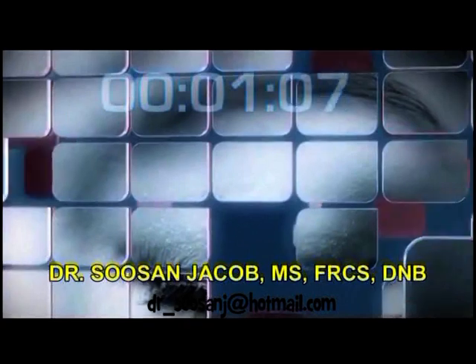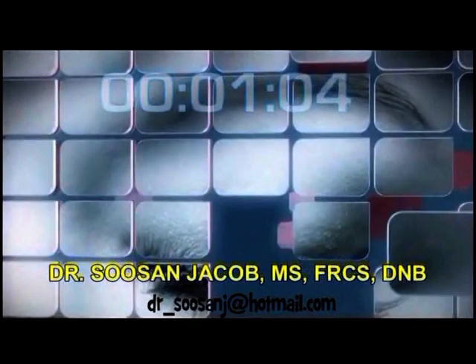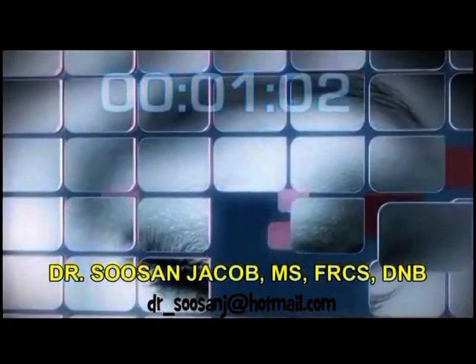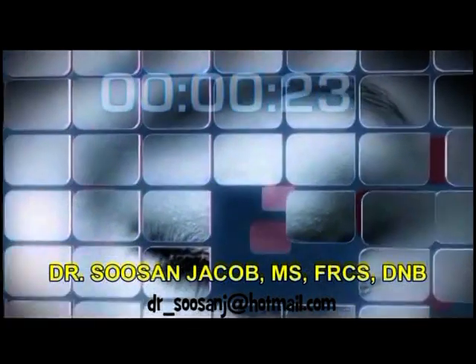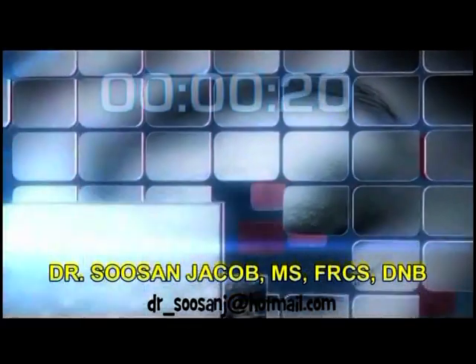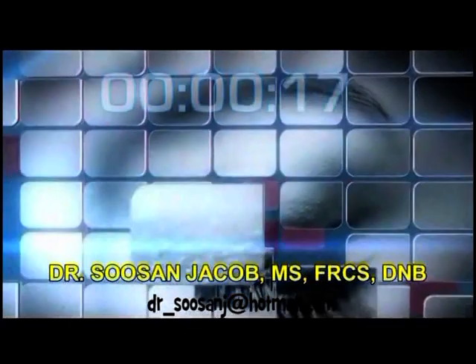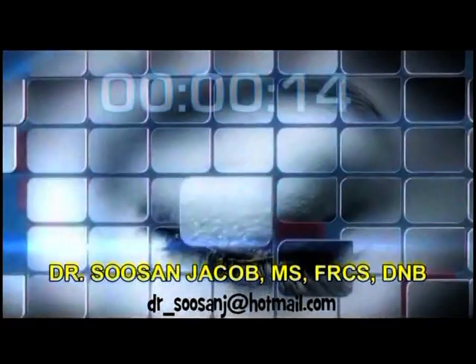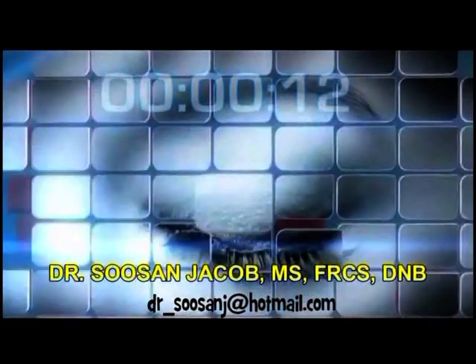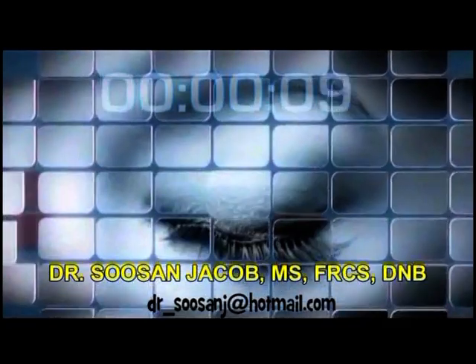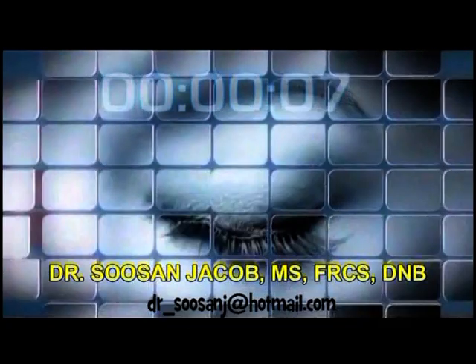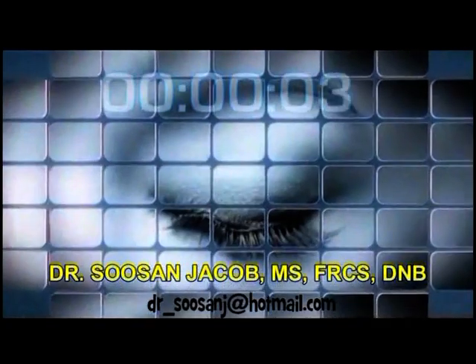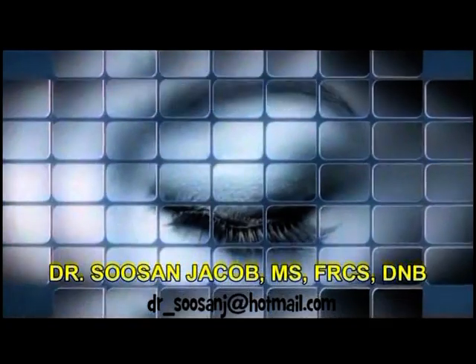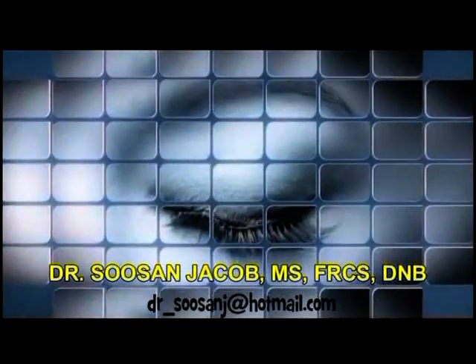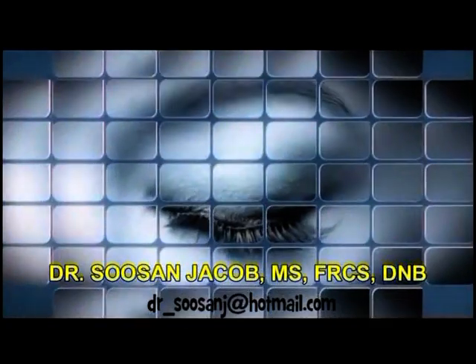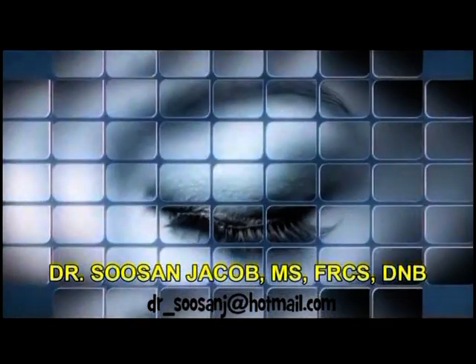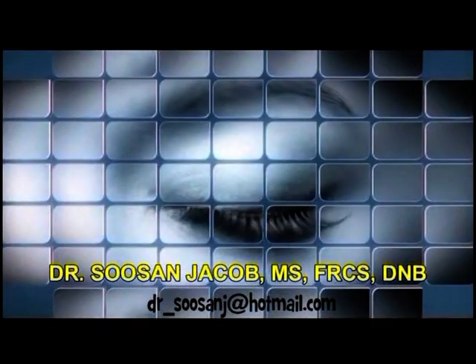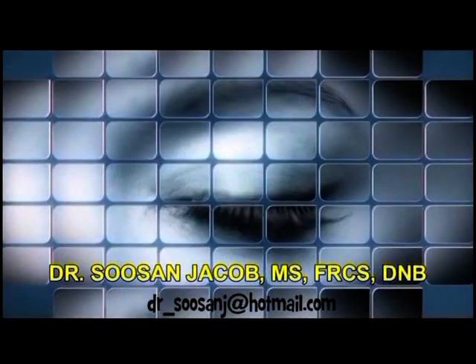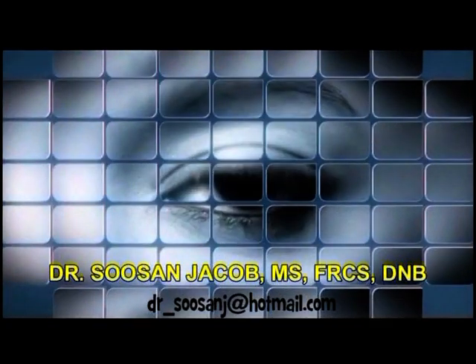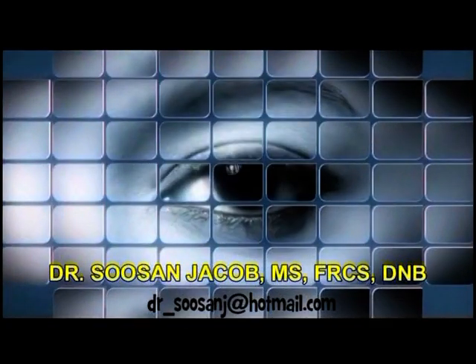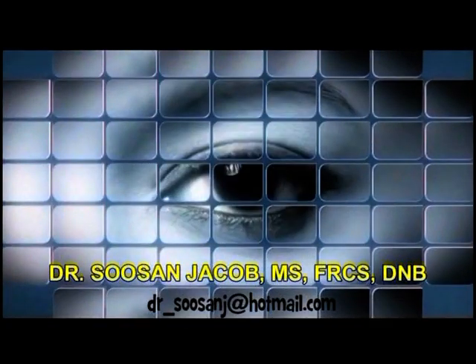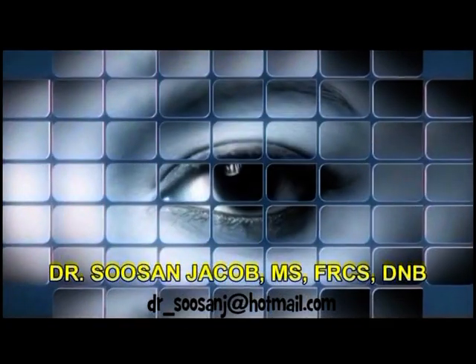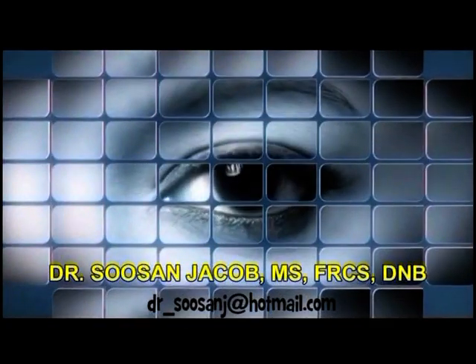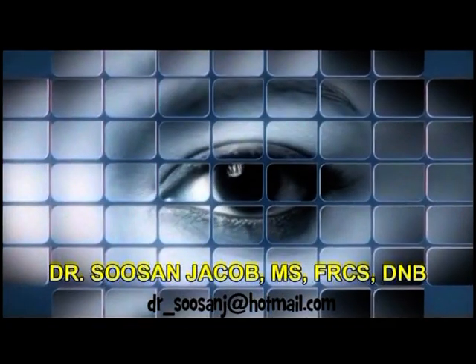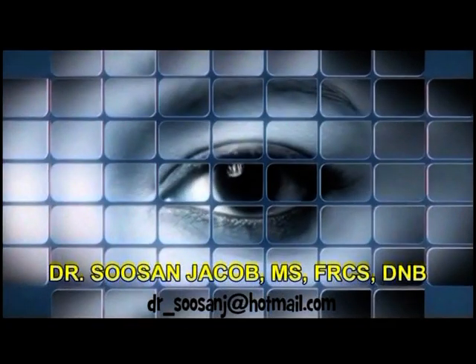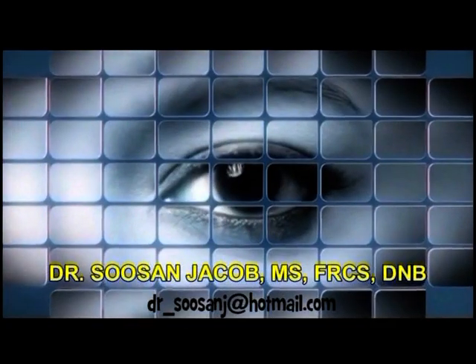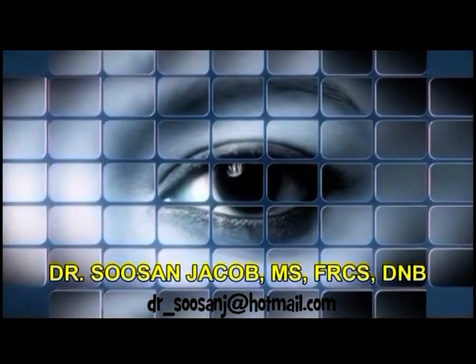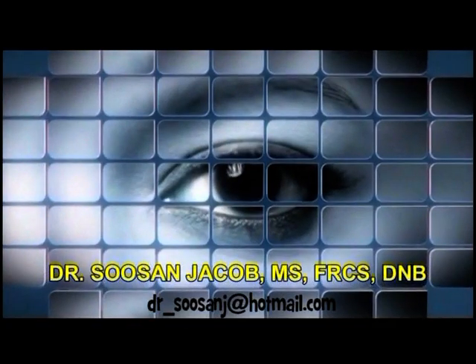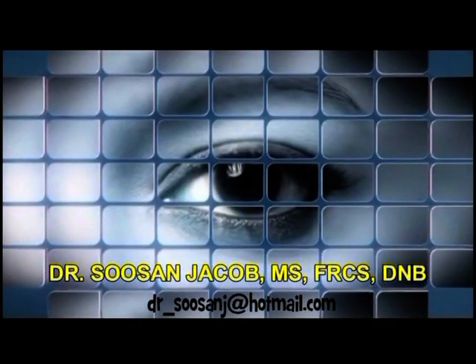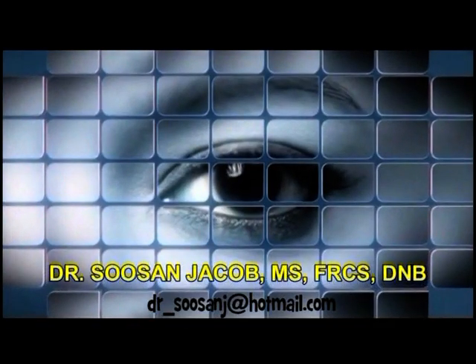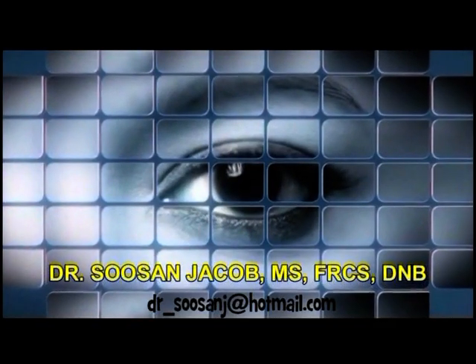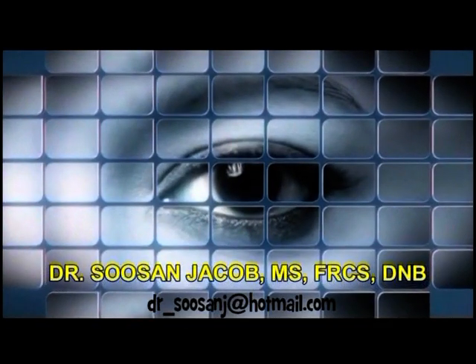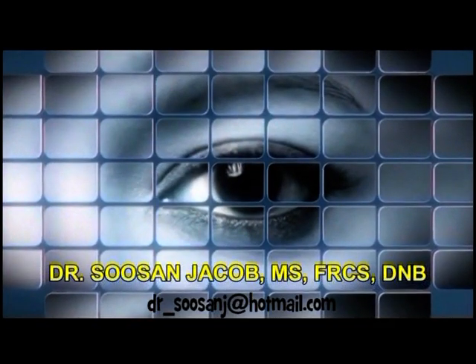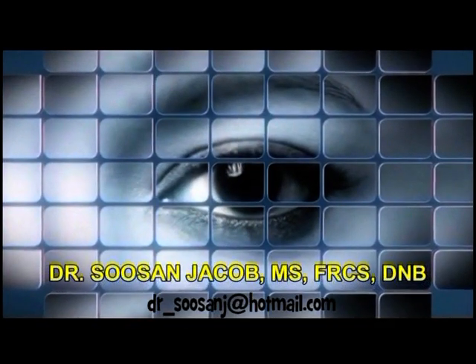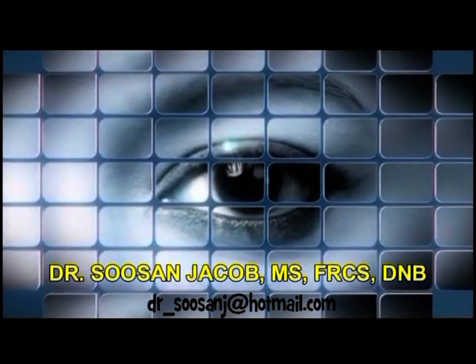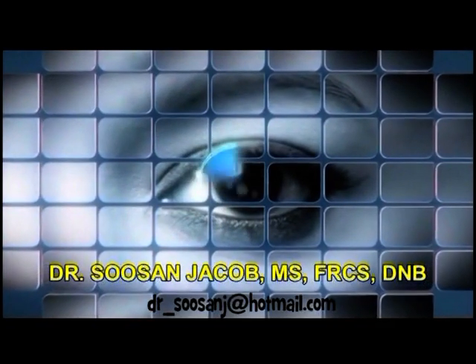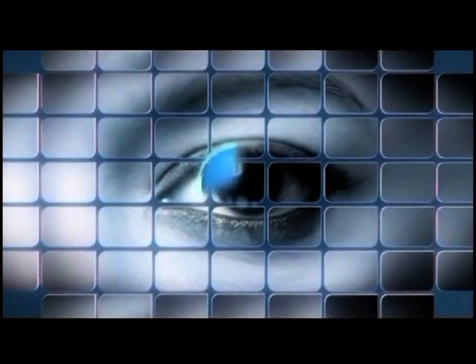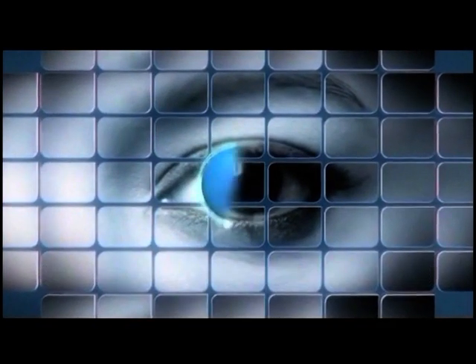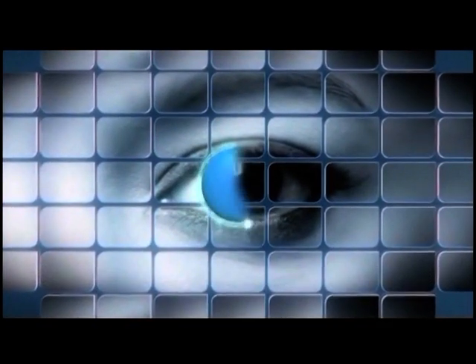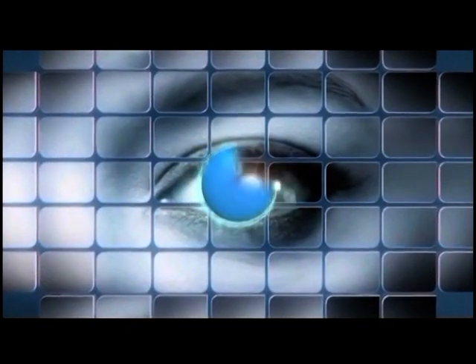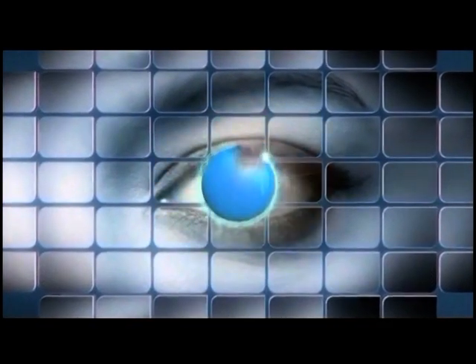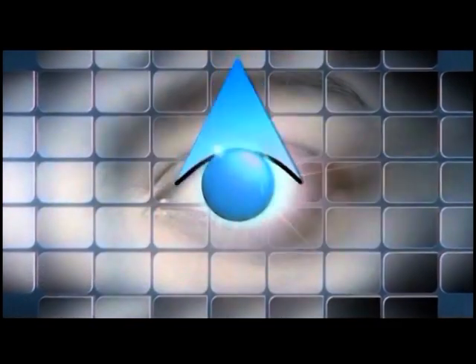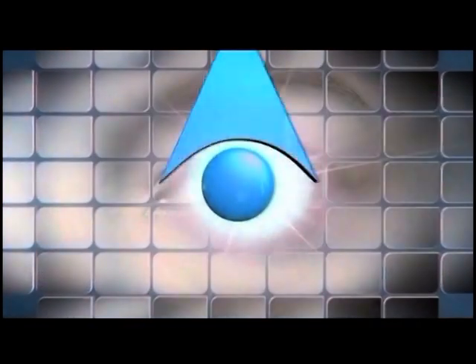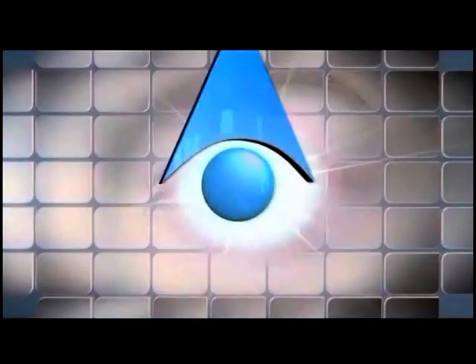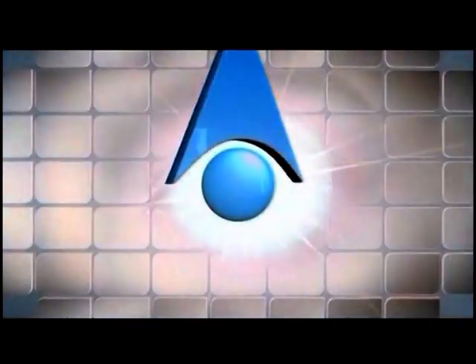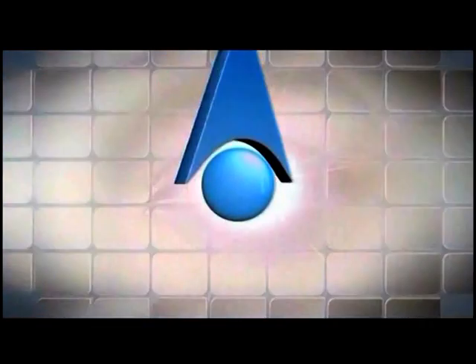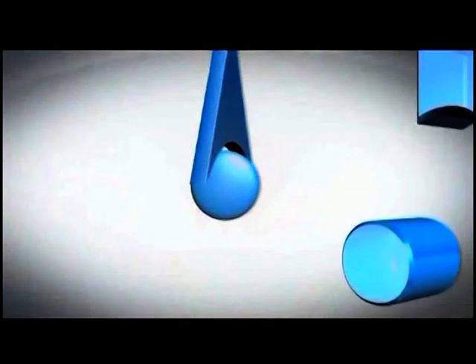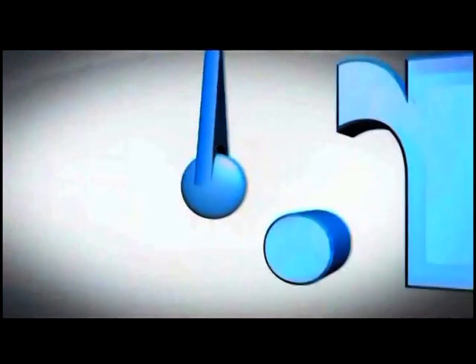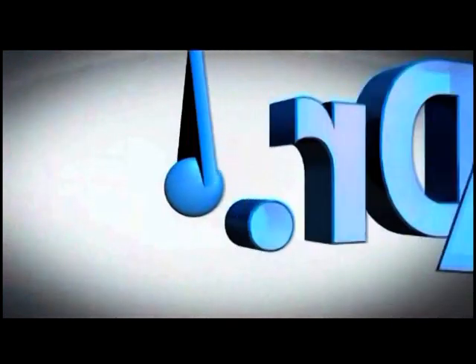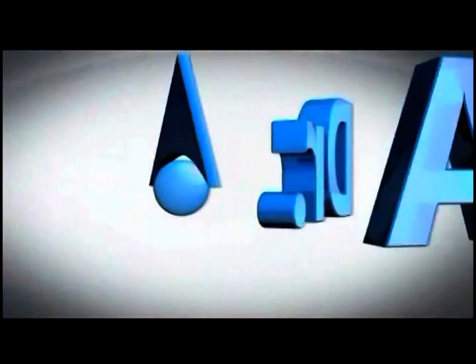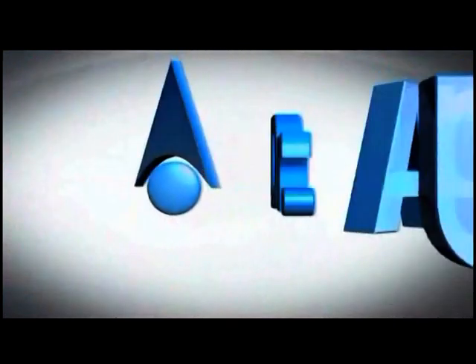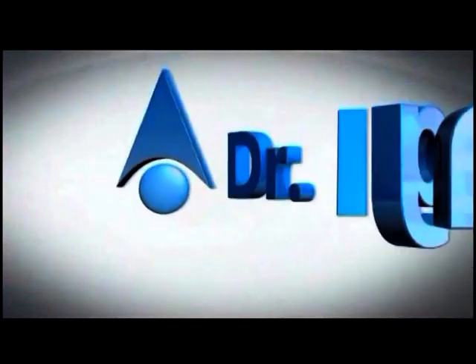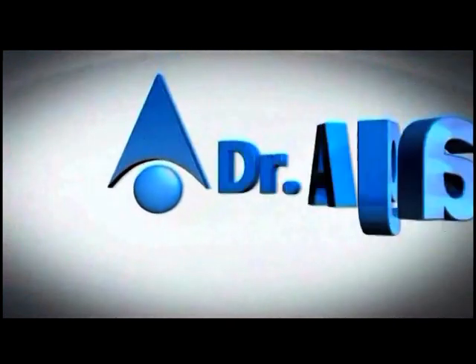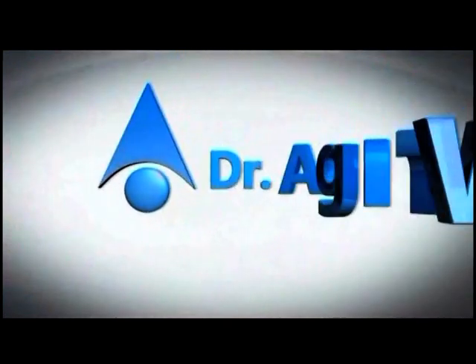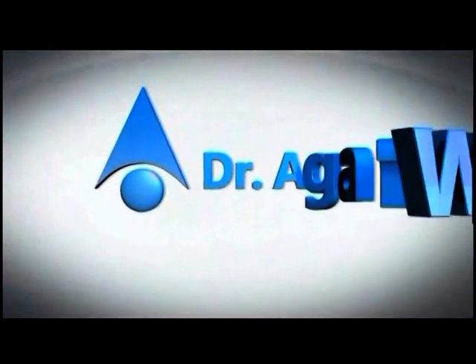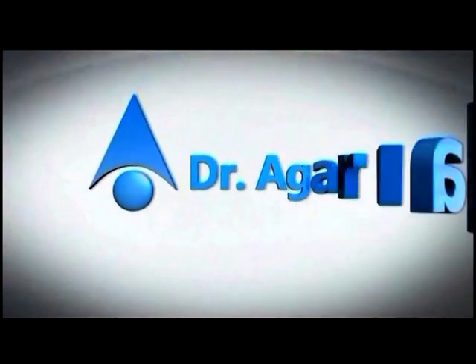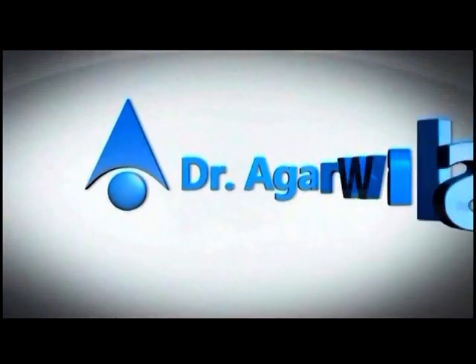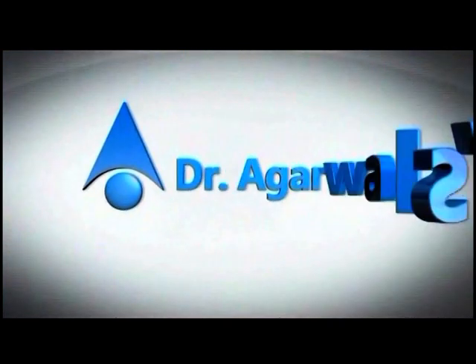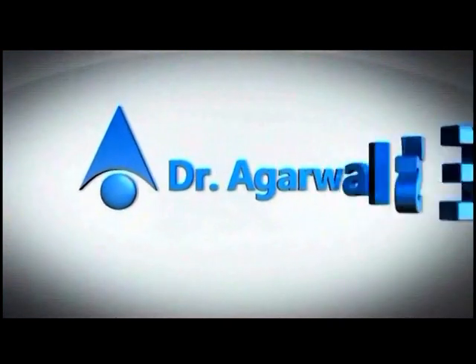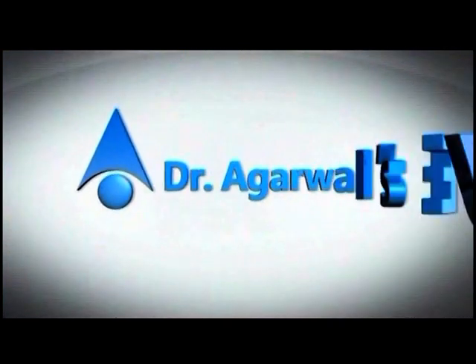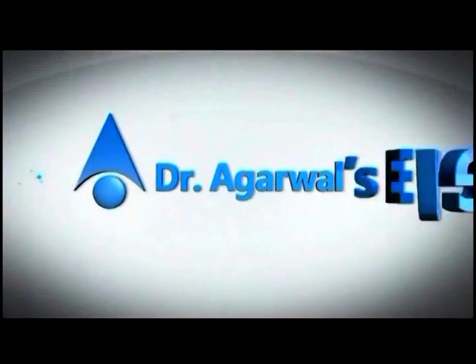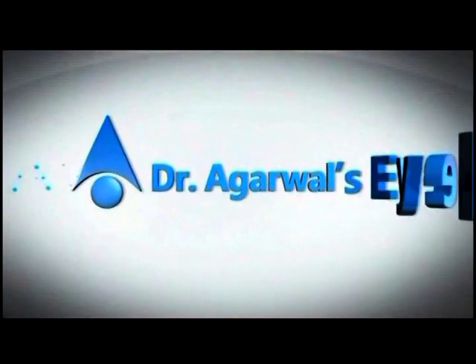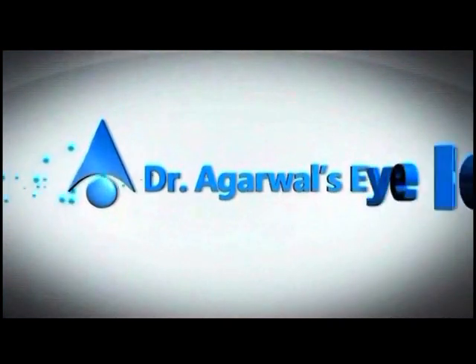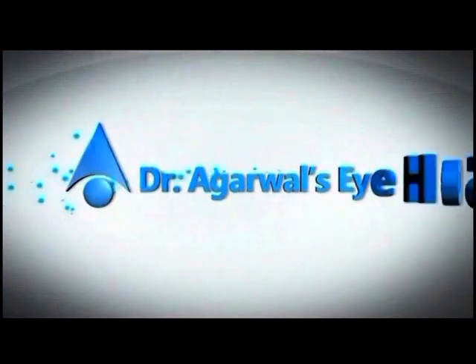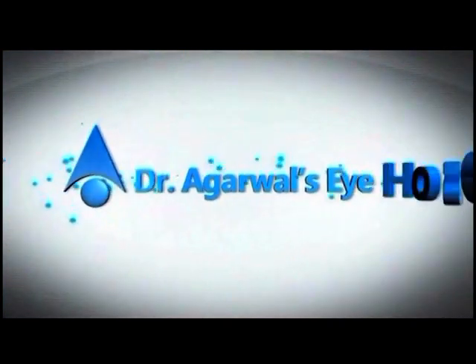Hi everyone, I am Susan Jacob and in this video I am going to demonstrate the divide and conquer technique of Nucleofractus.